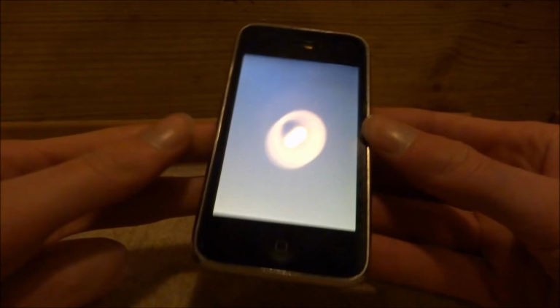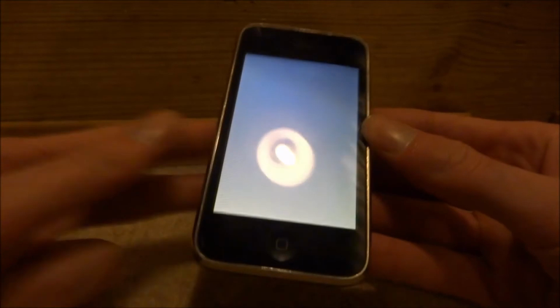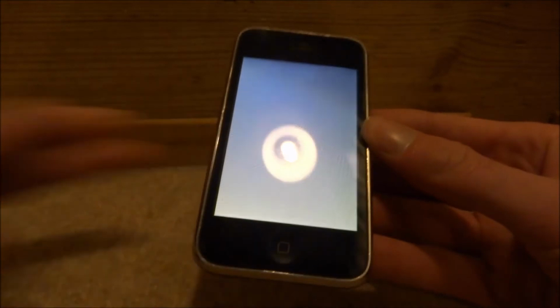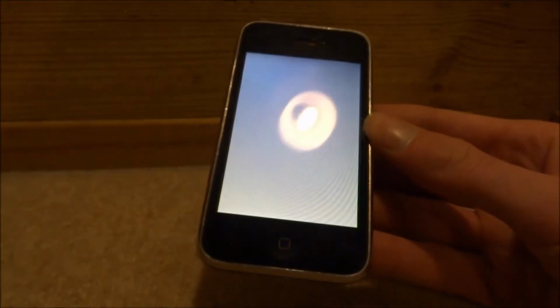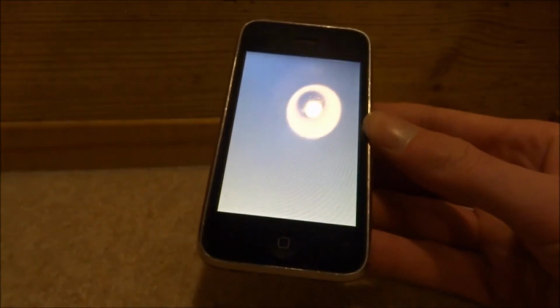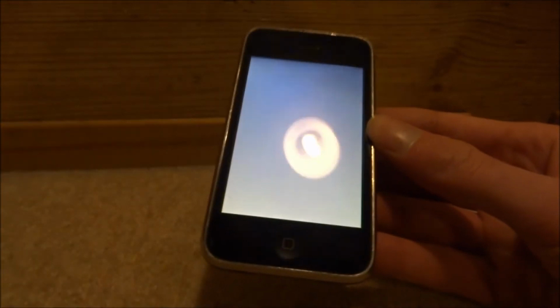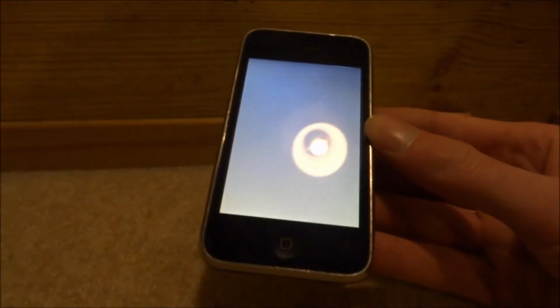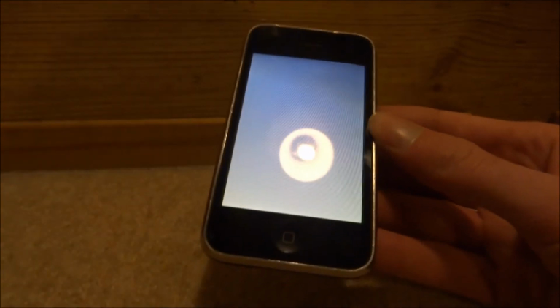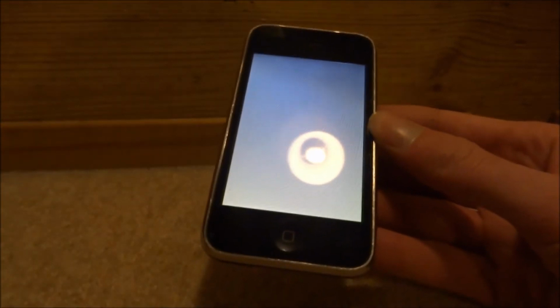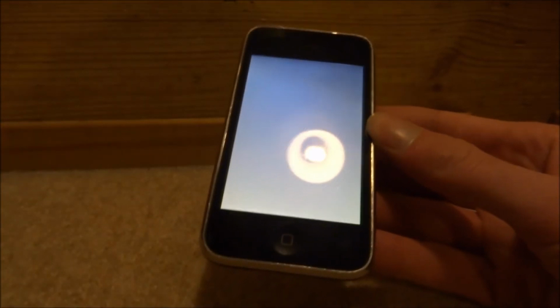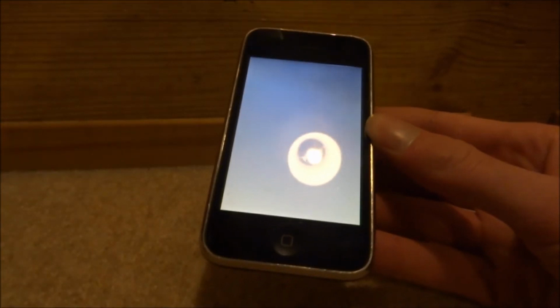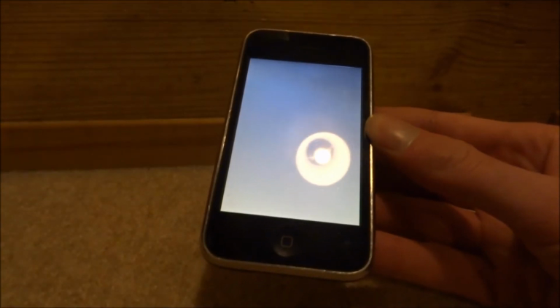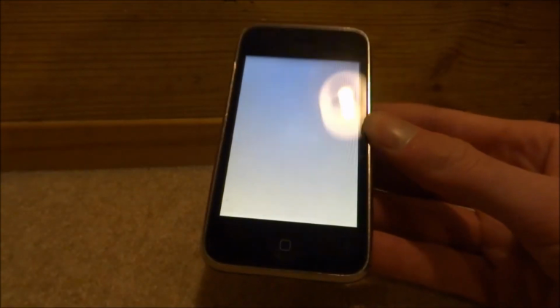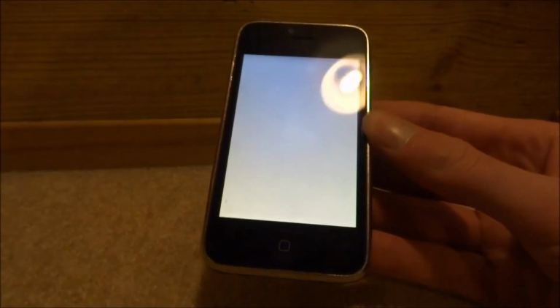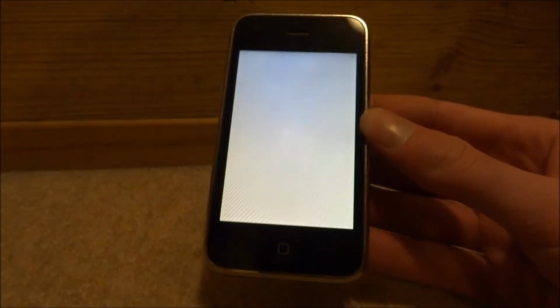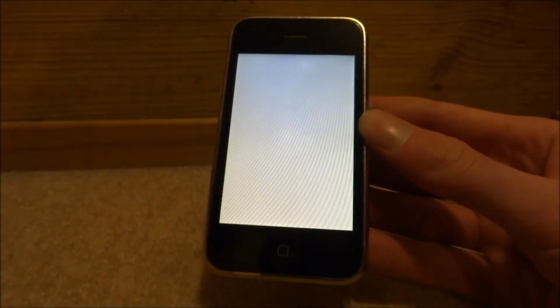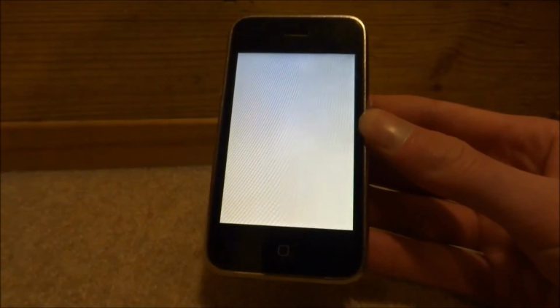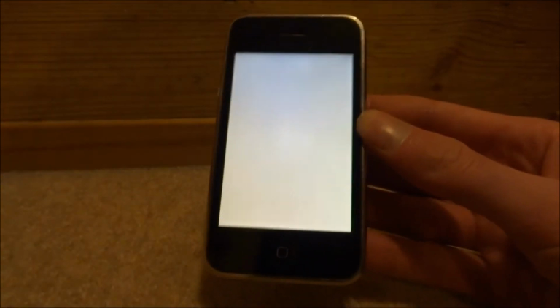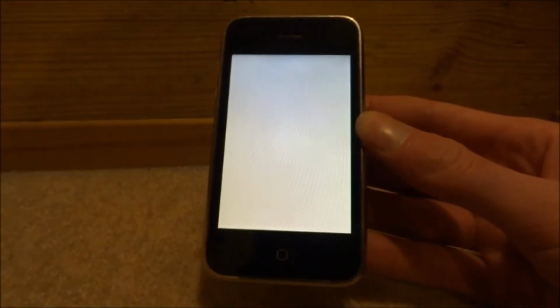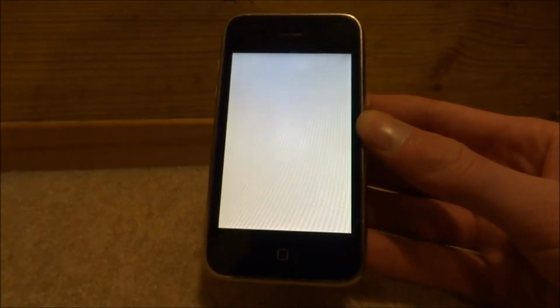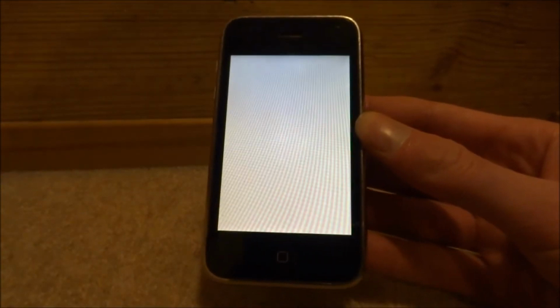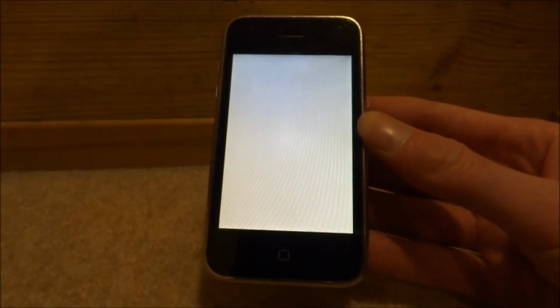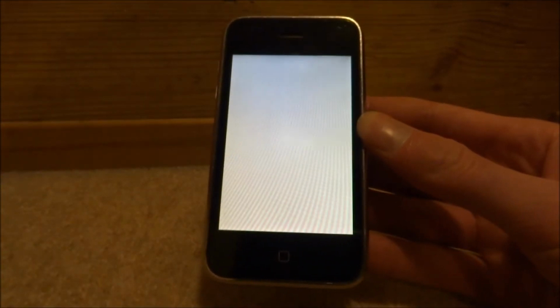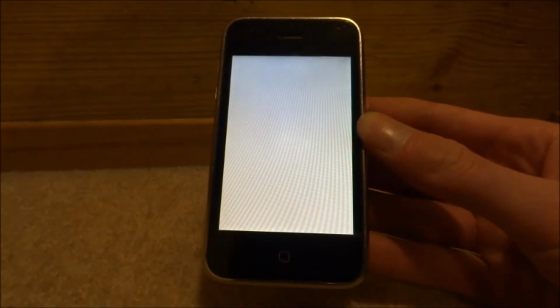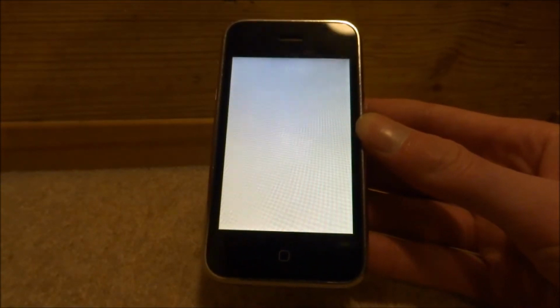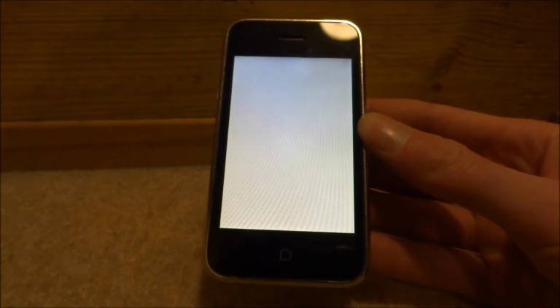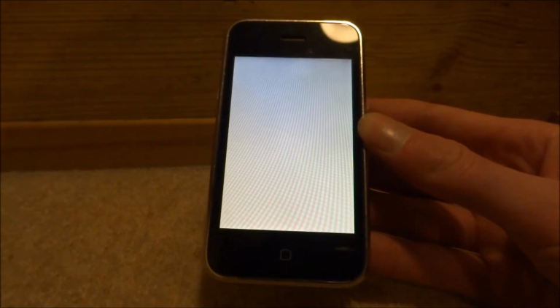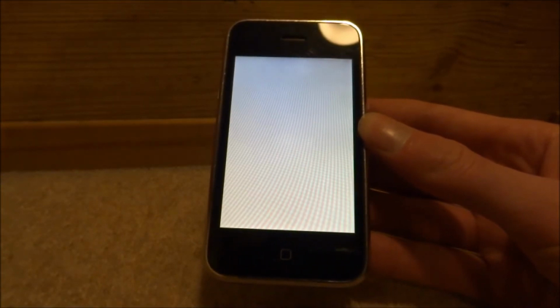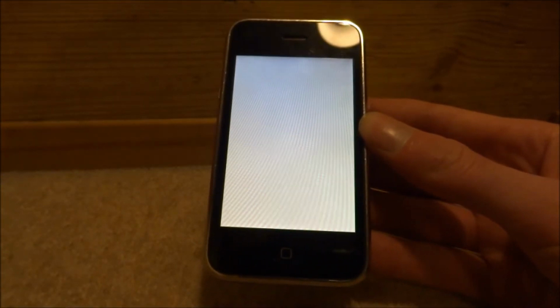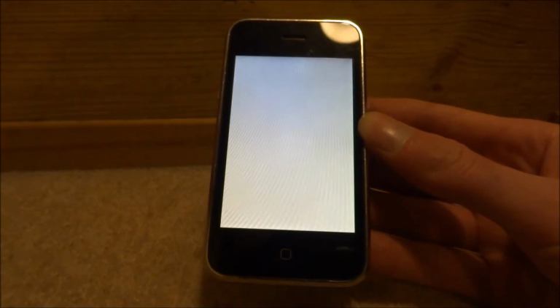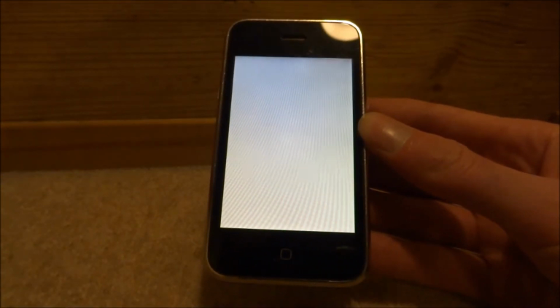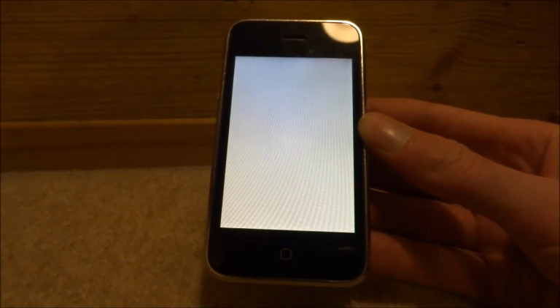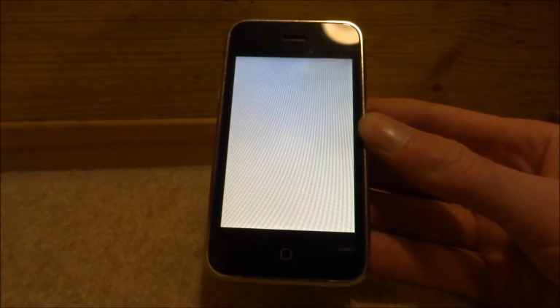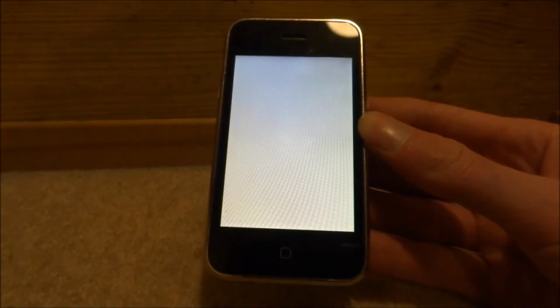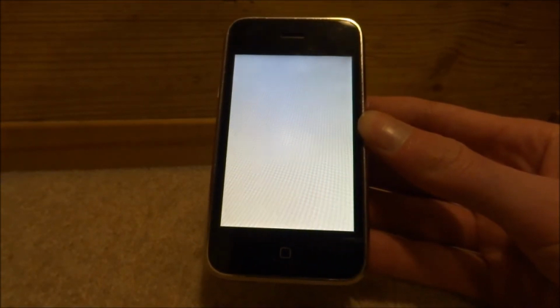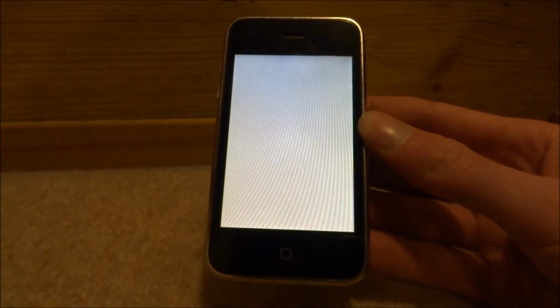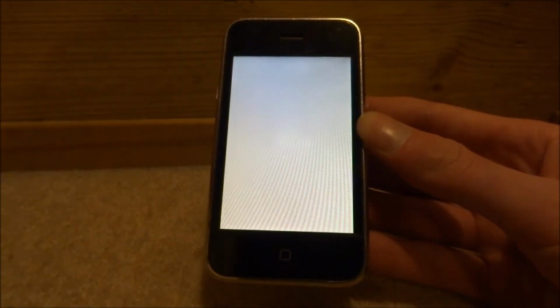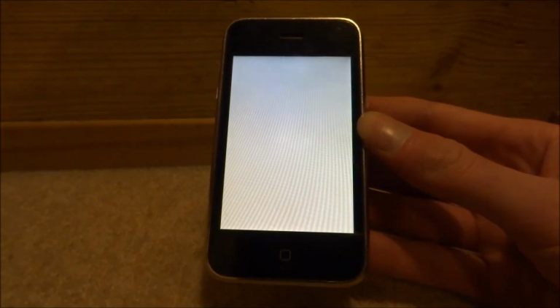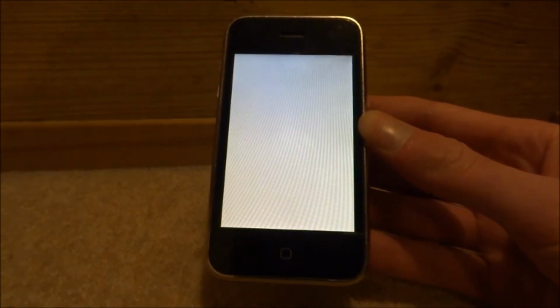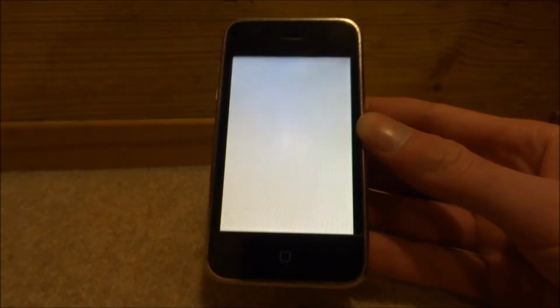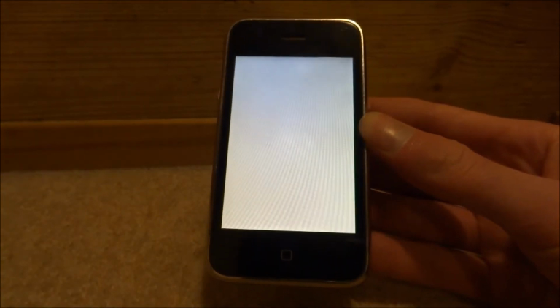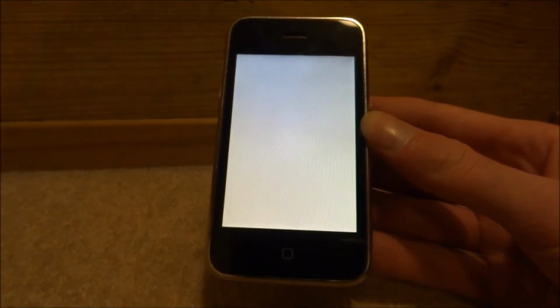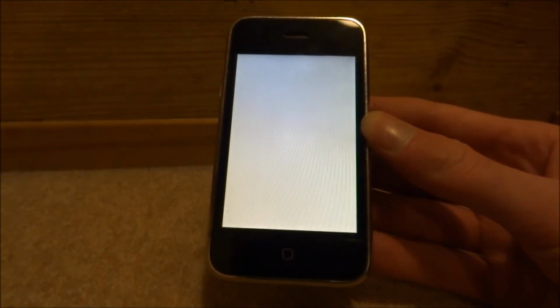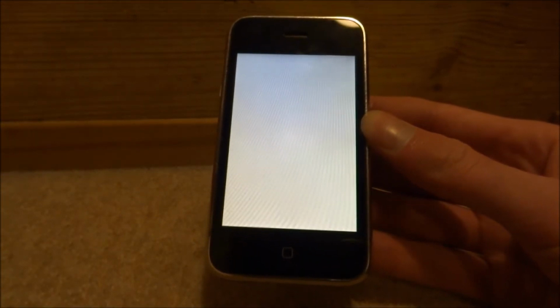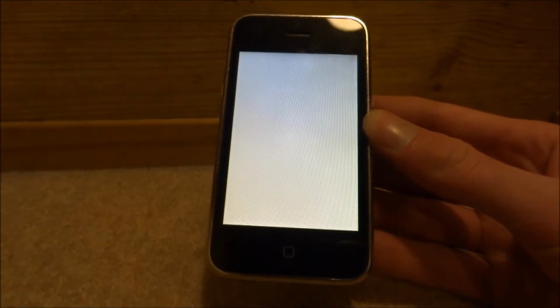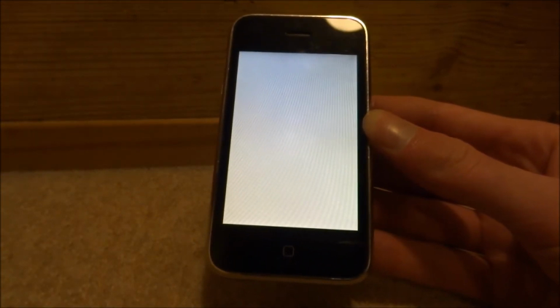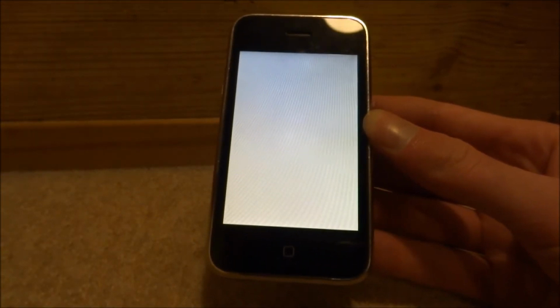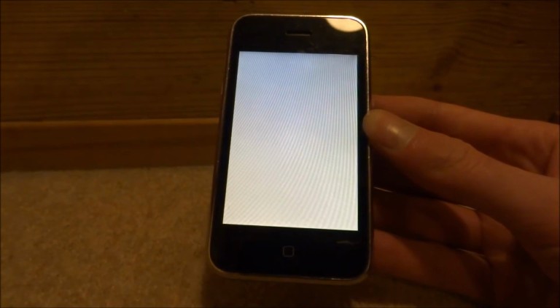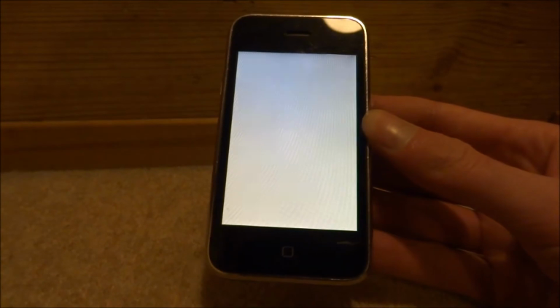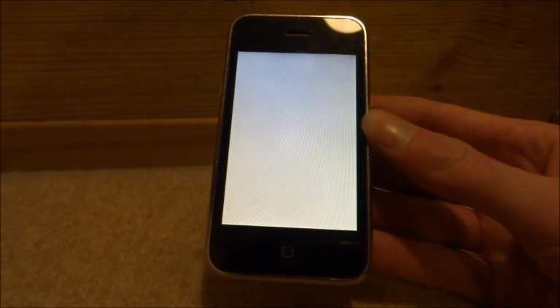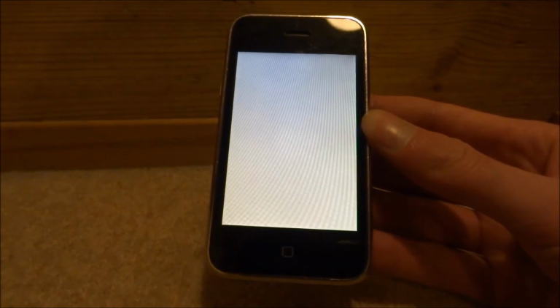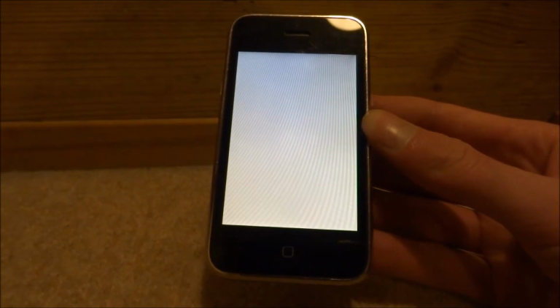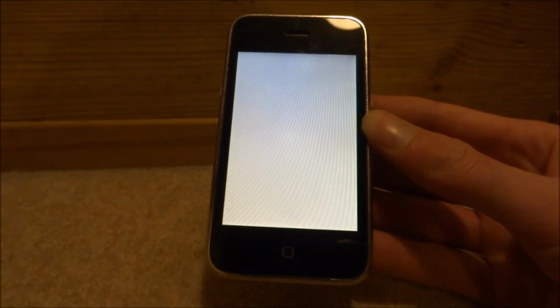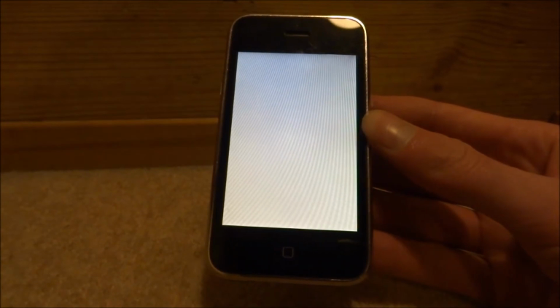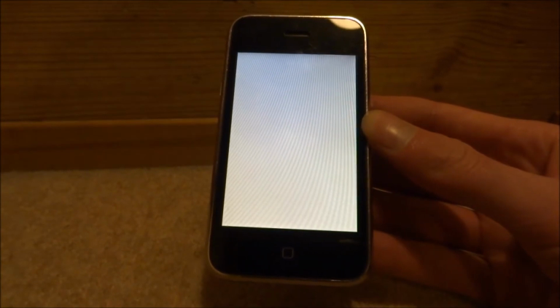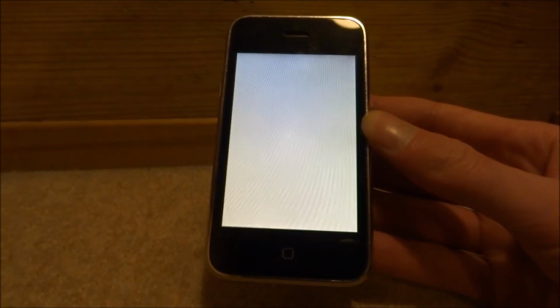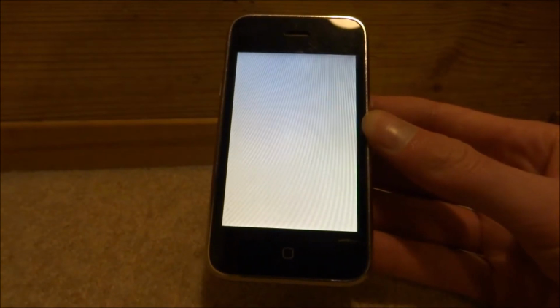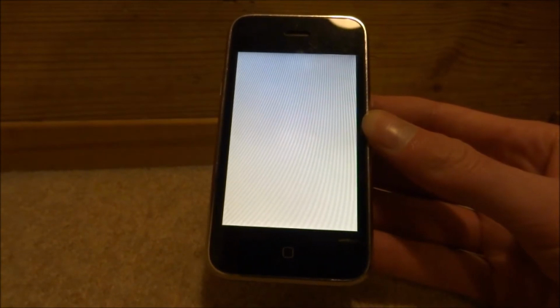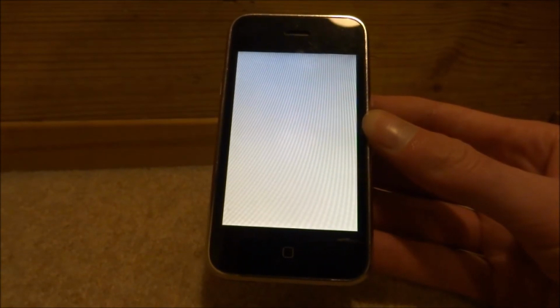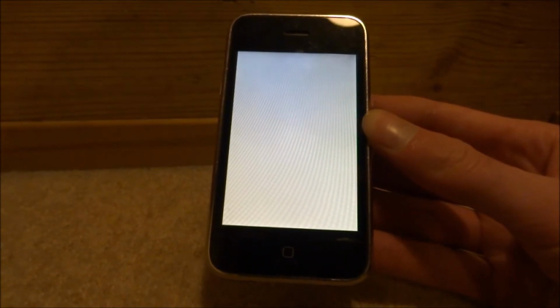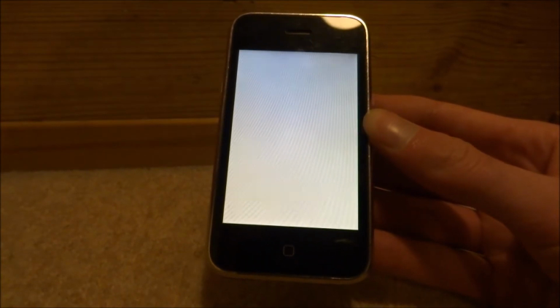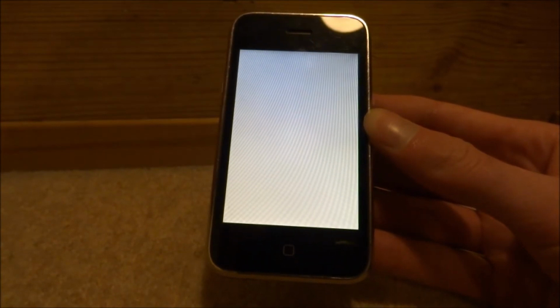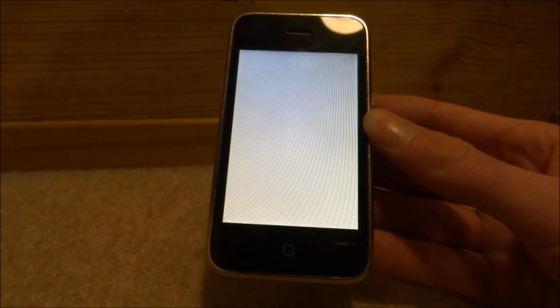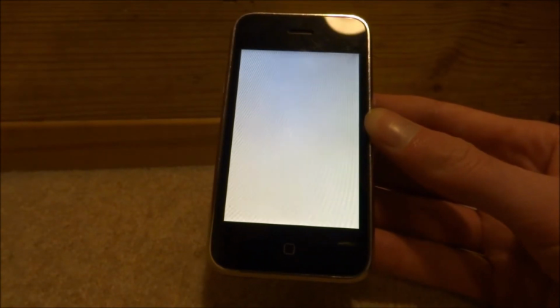This is a common problem on the iPod Touch and early iPhones — so iPhone 2G, iPhone 3G, iPhone 3GS.